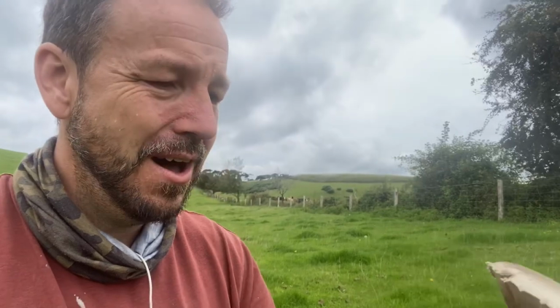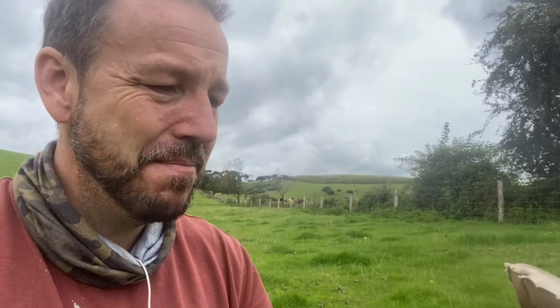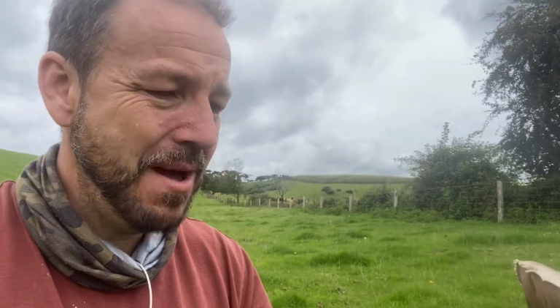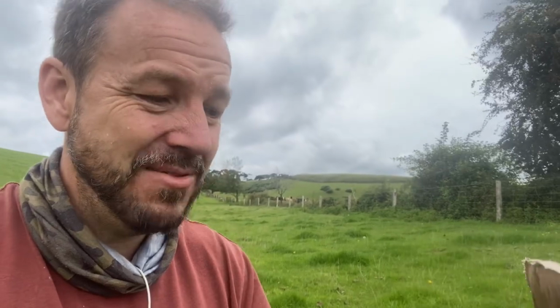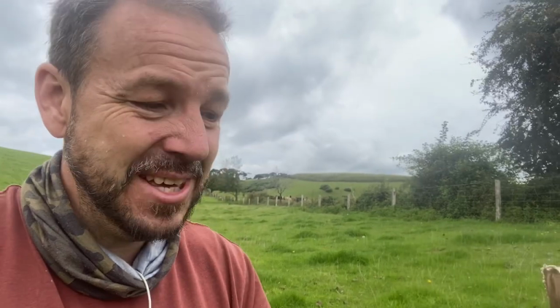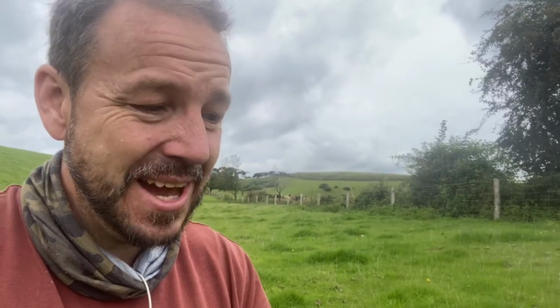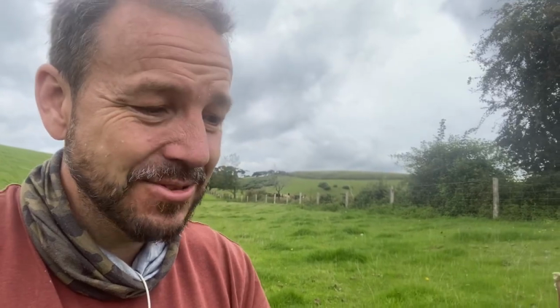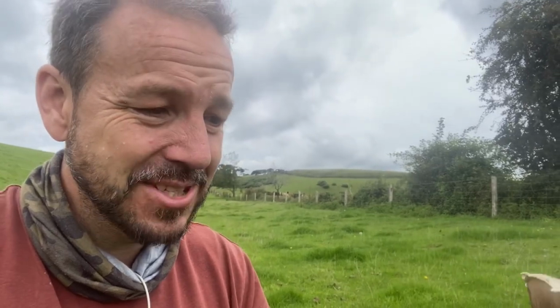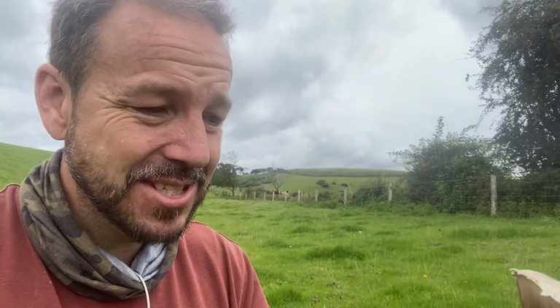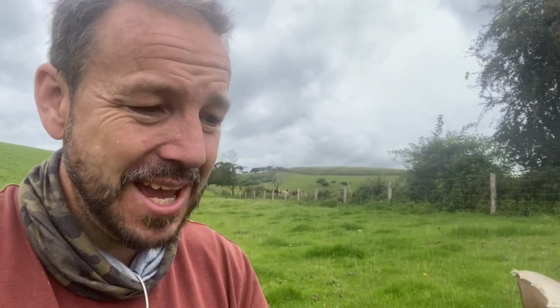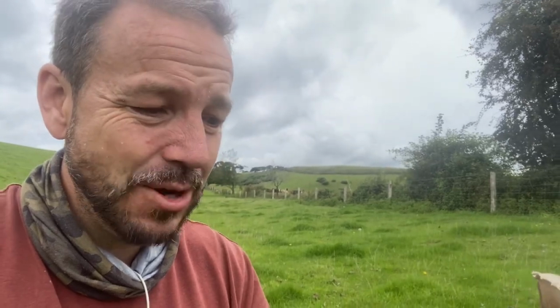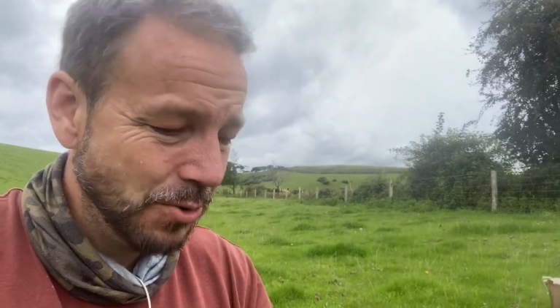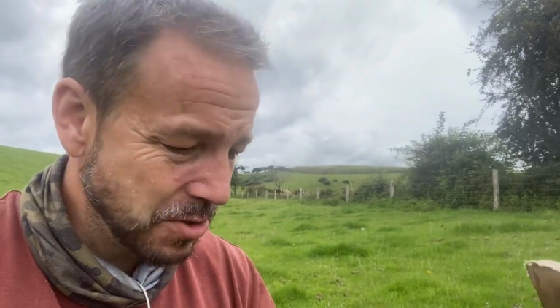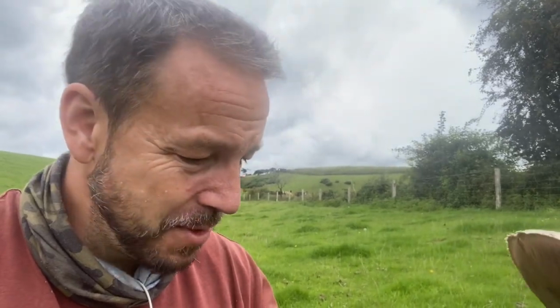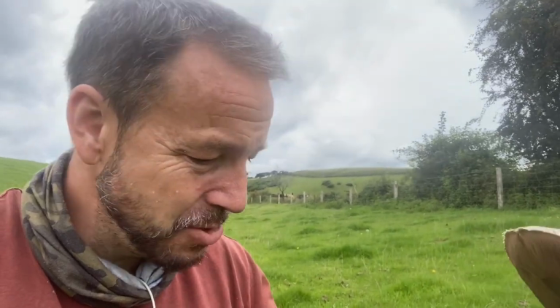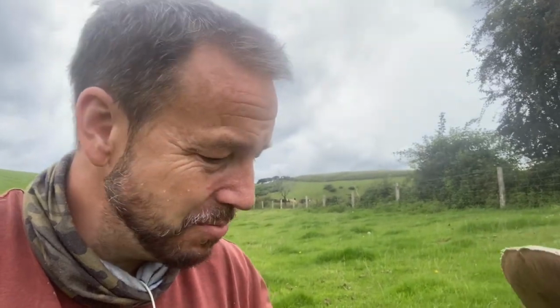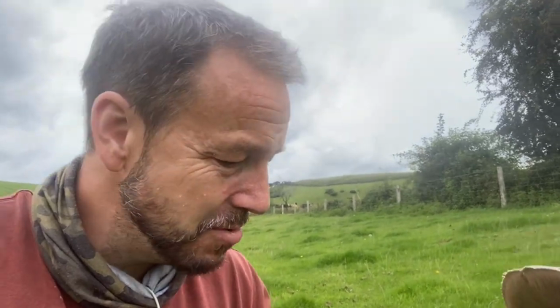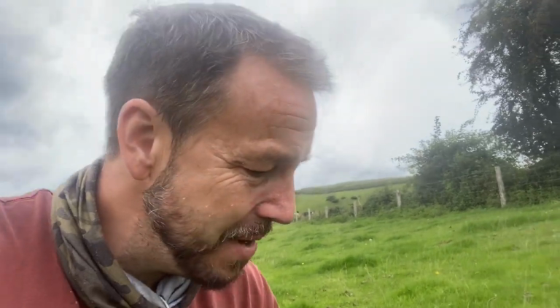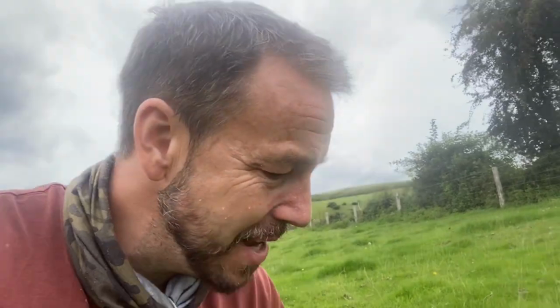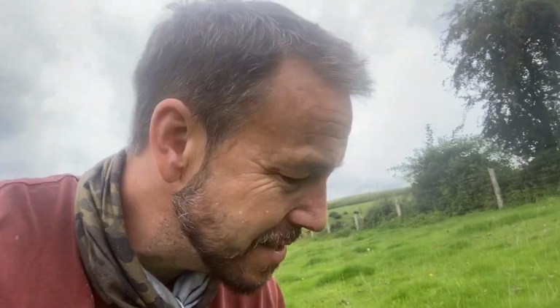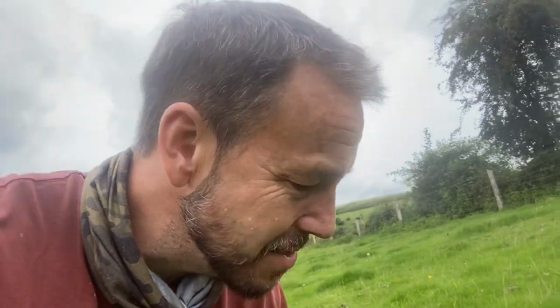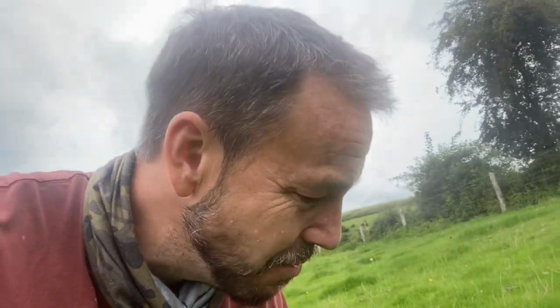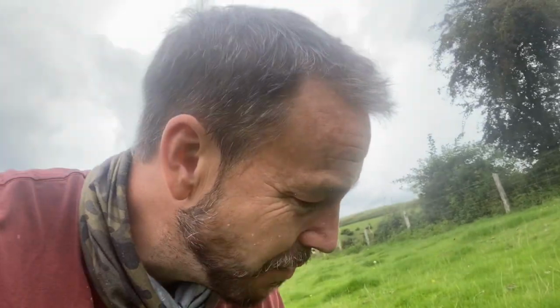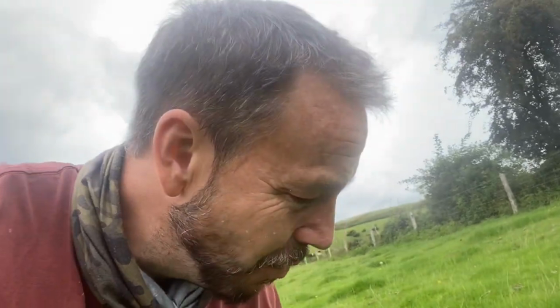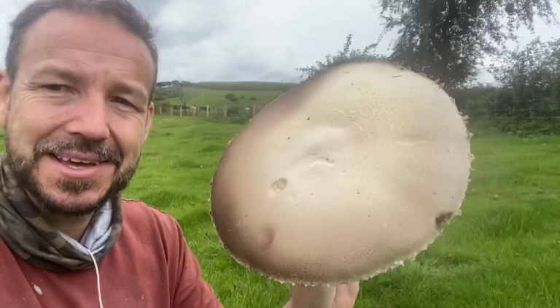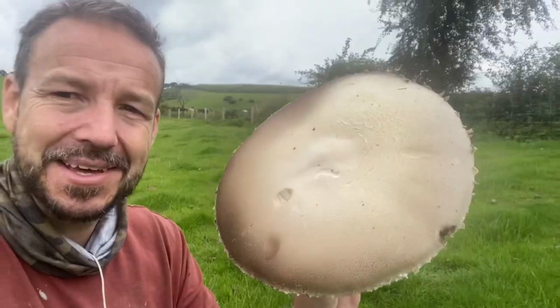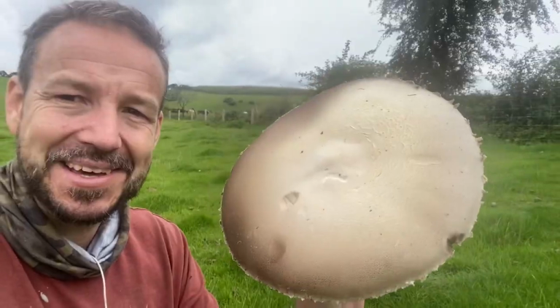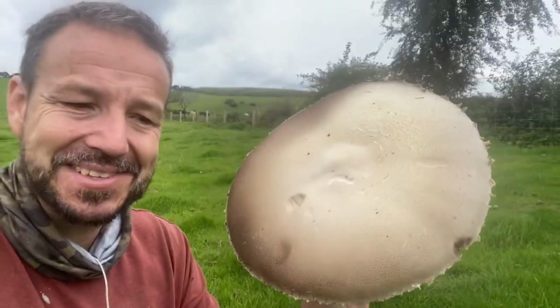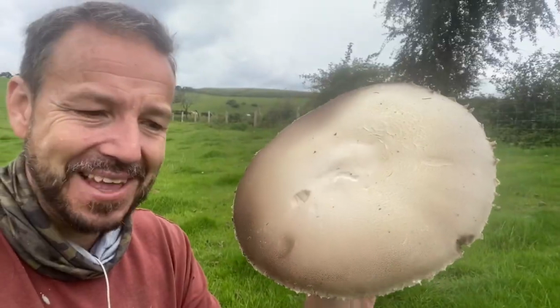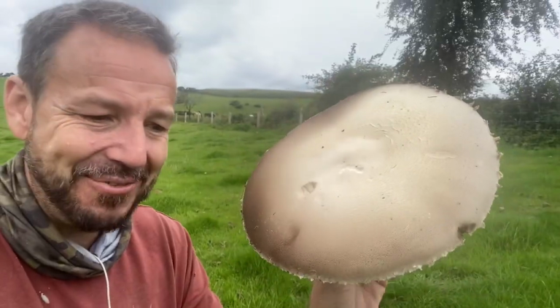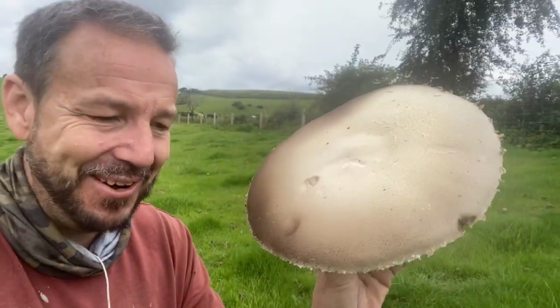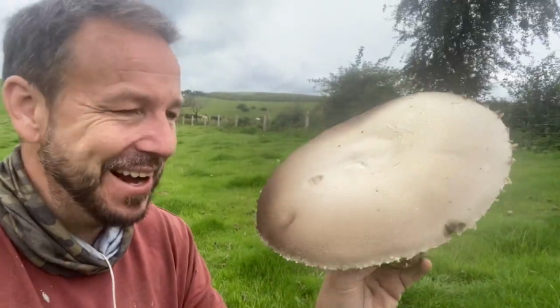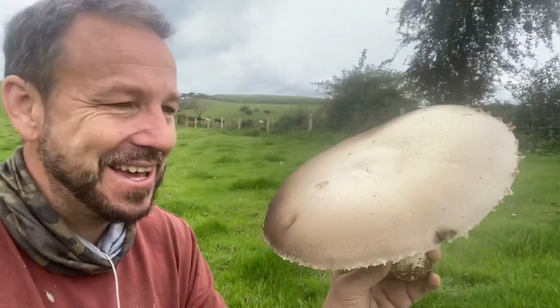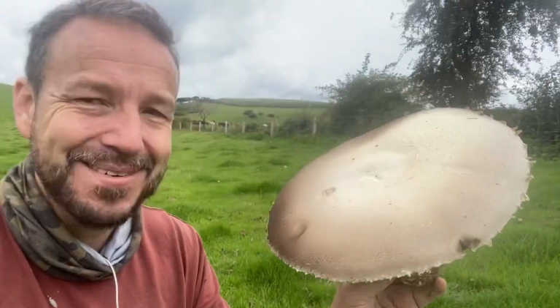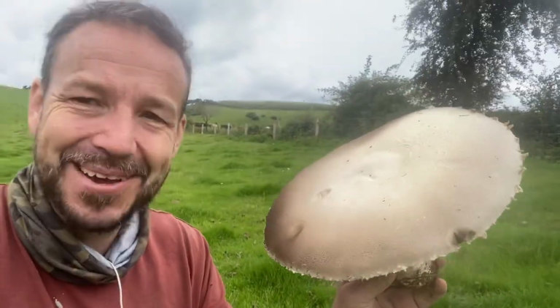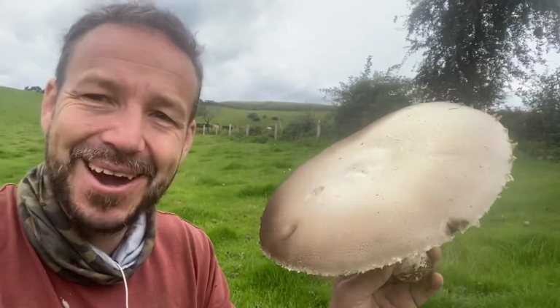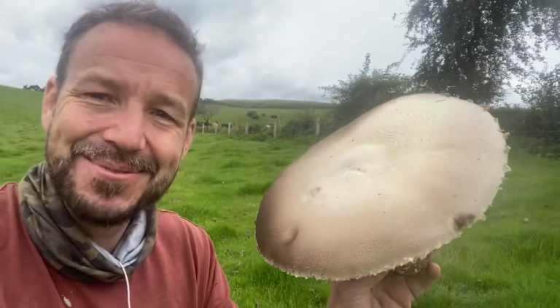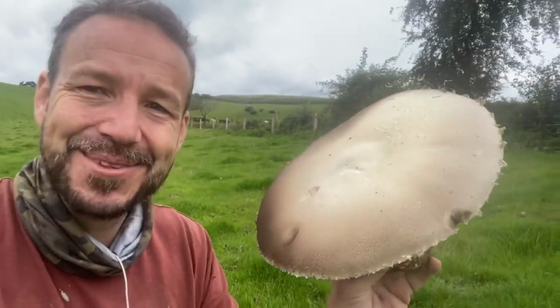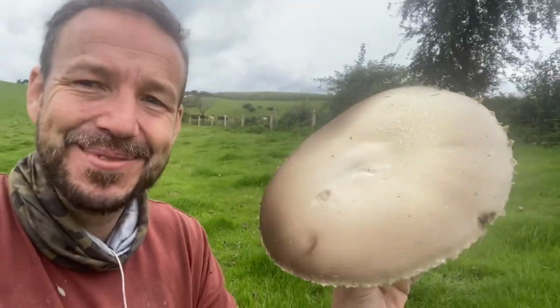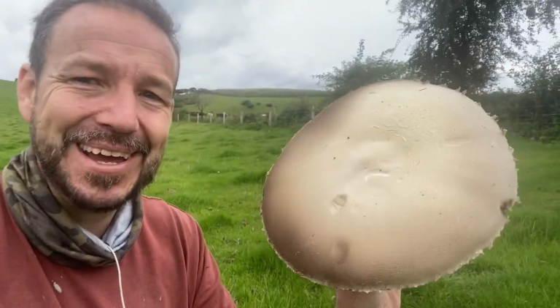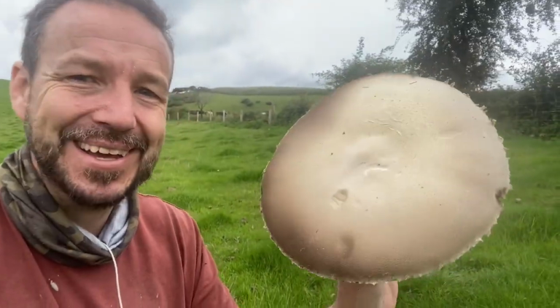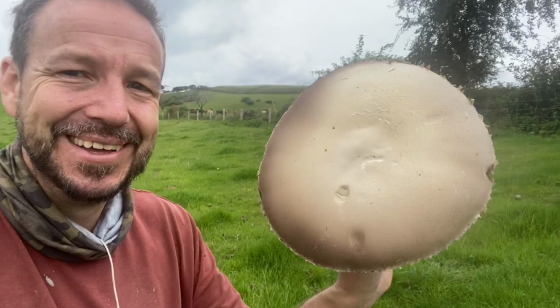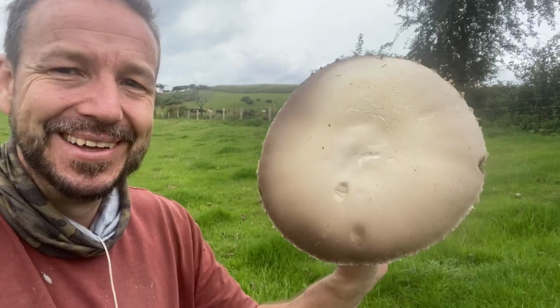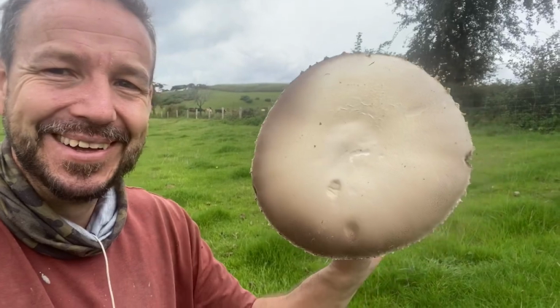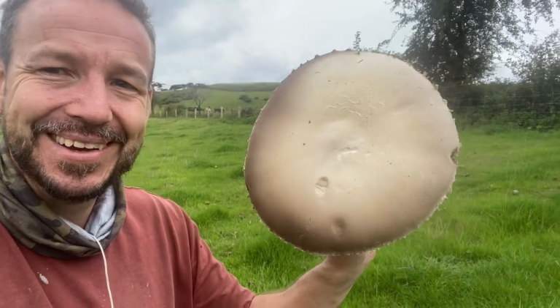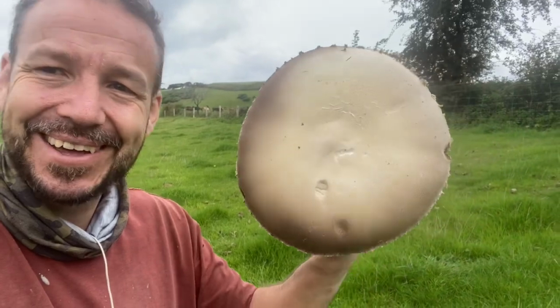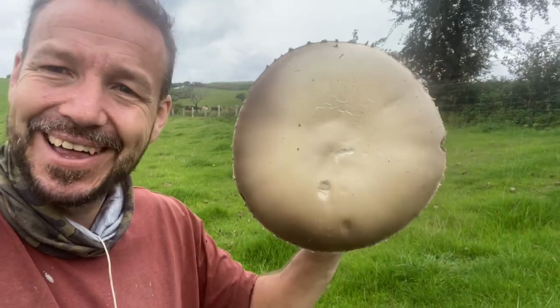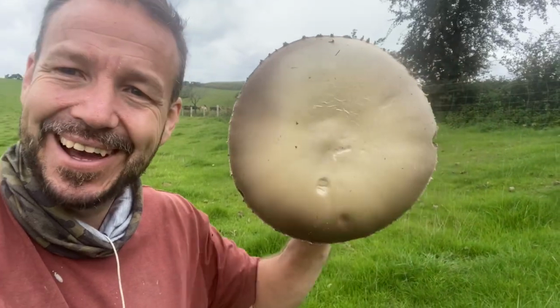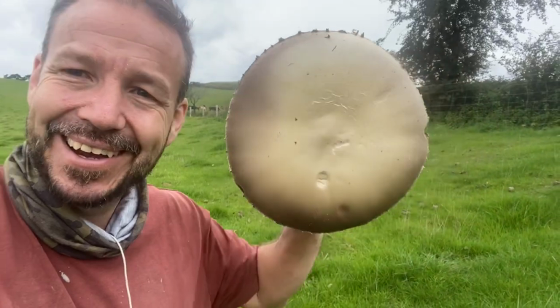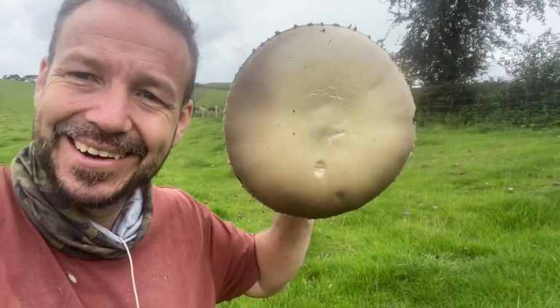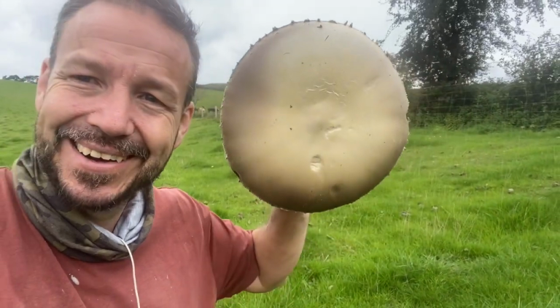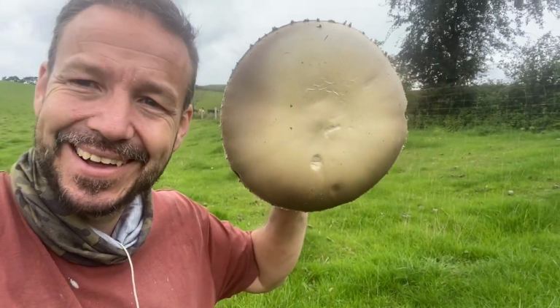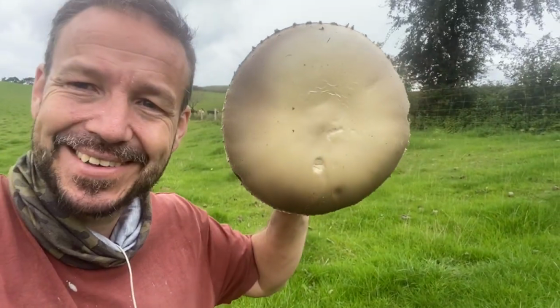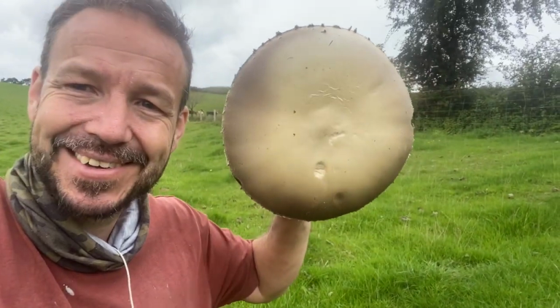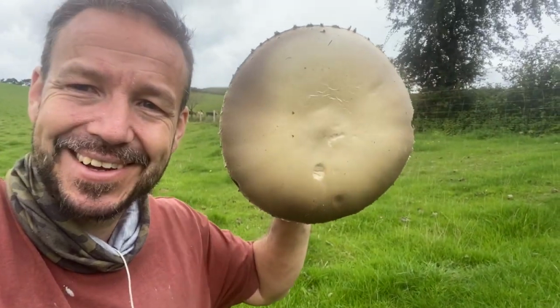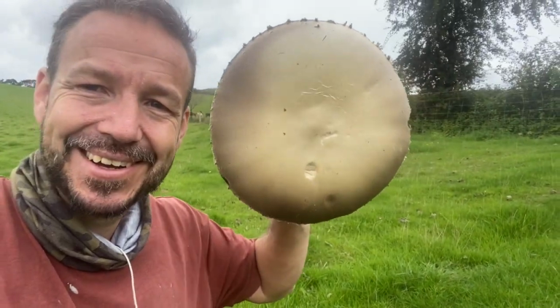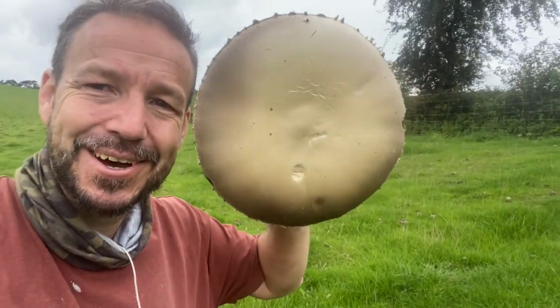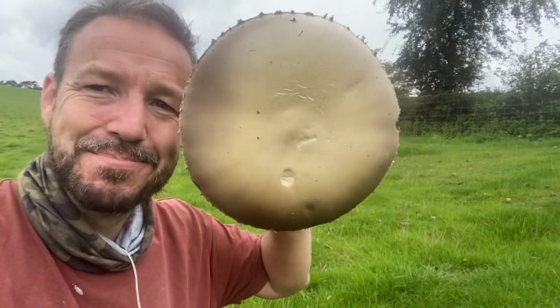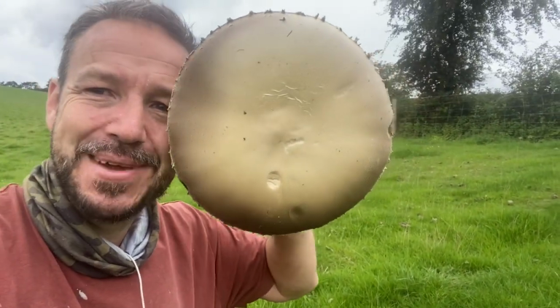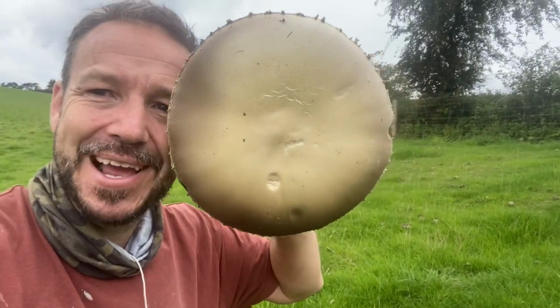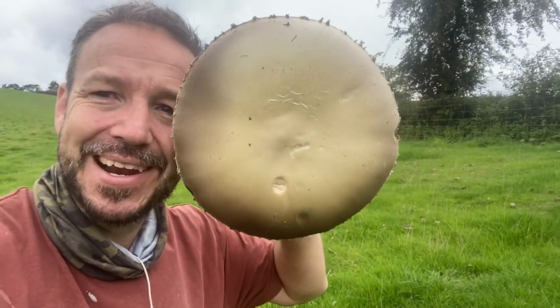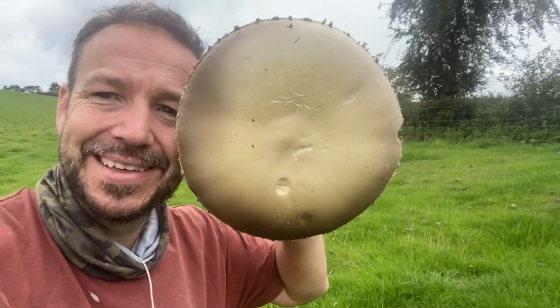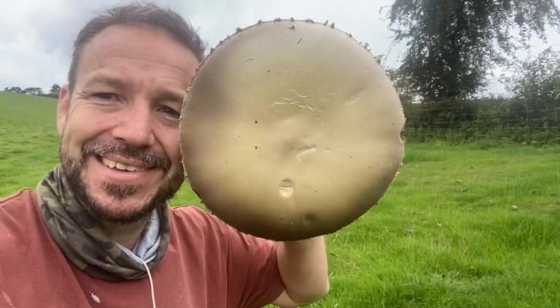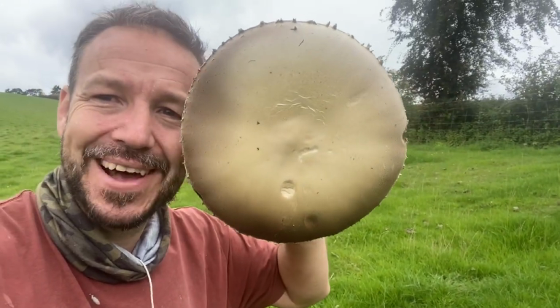Everything else is saying horse mushroom to me. There's no vulva. He's definitely coming home with me. That's a meal in itself.